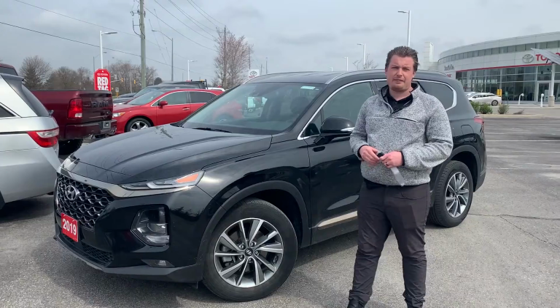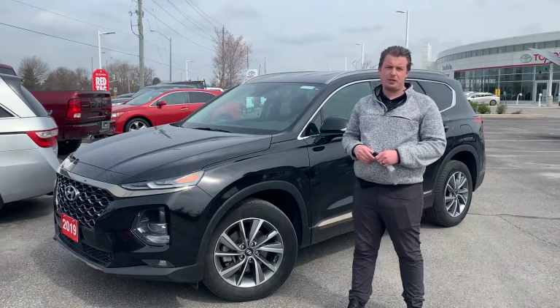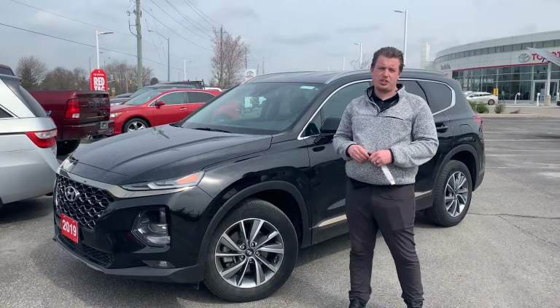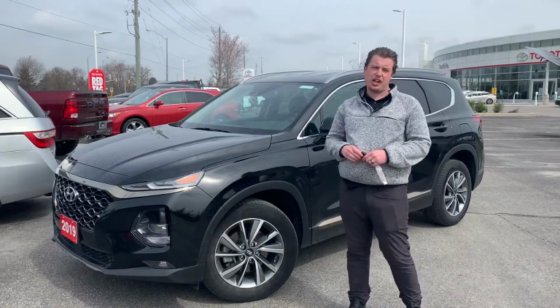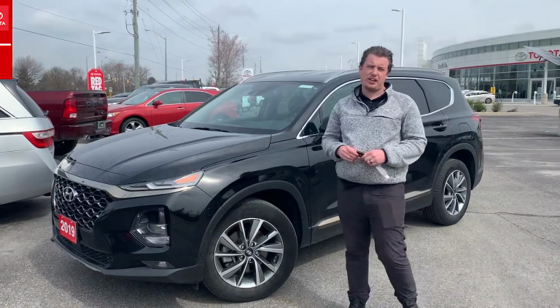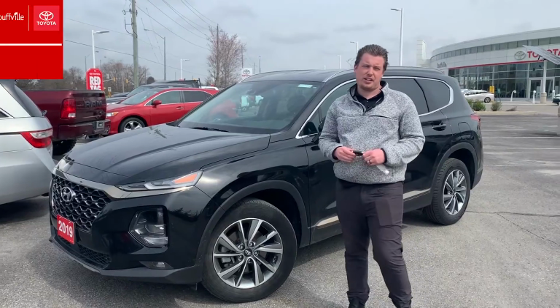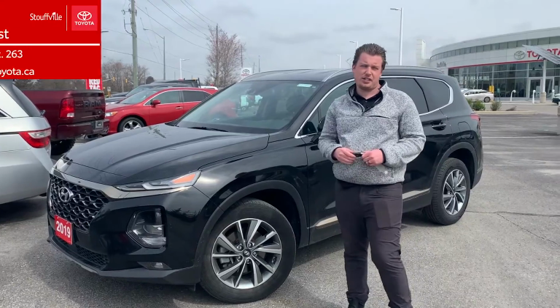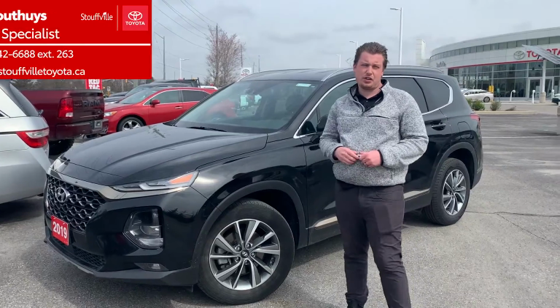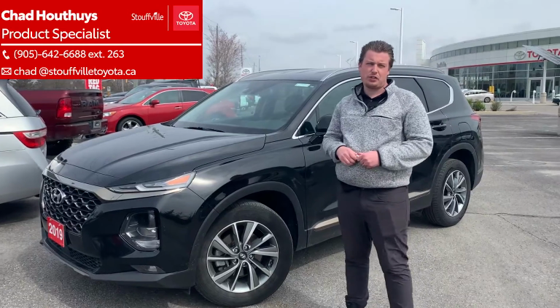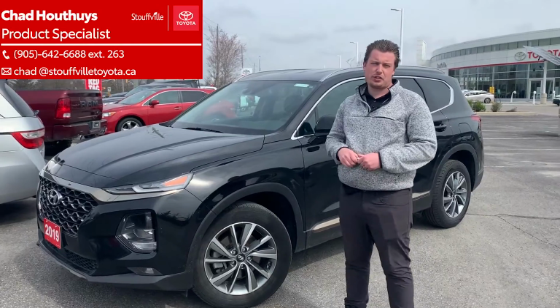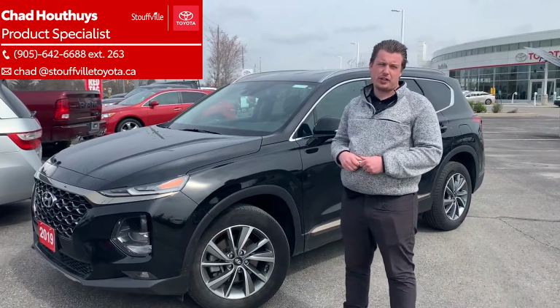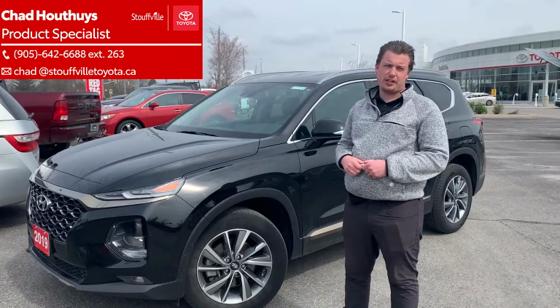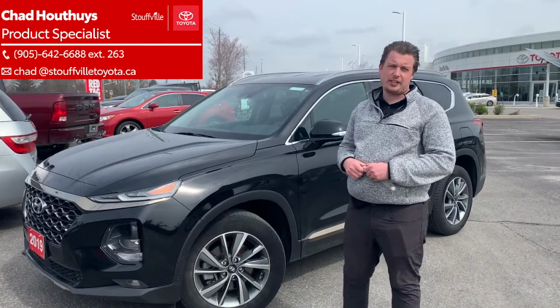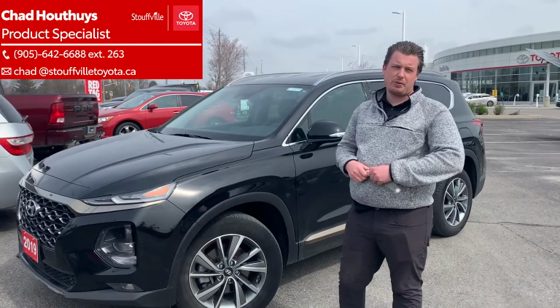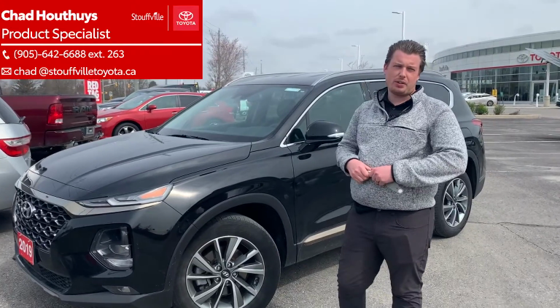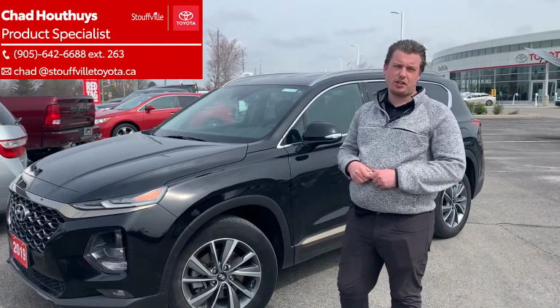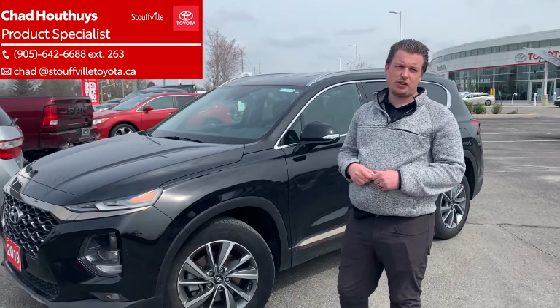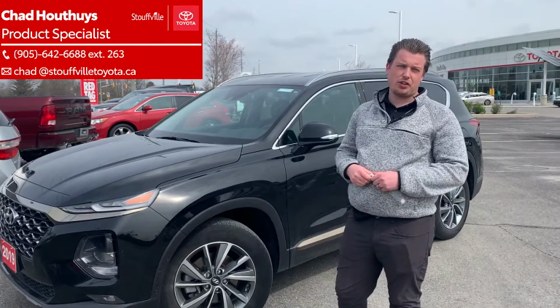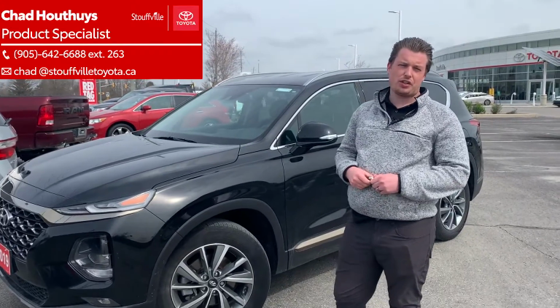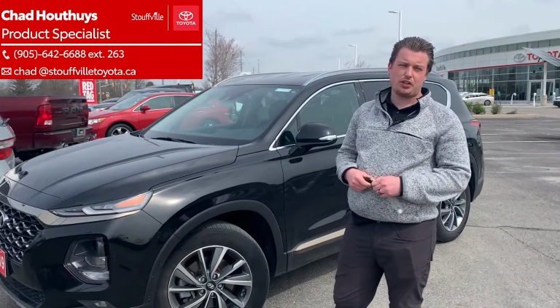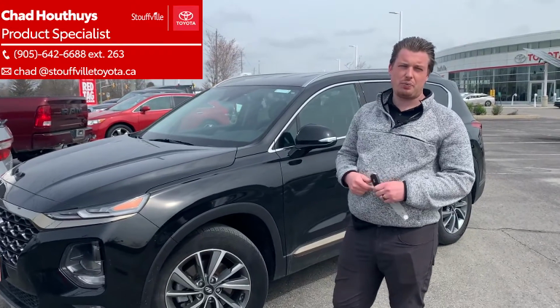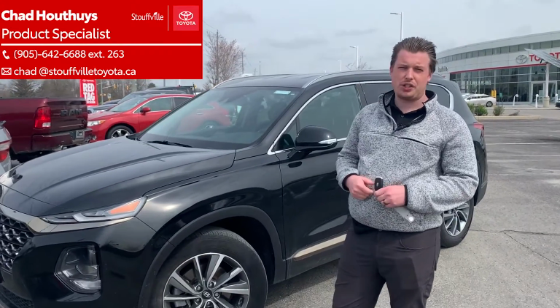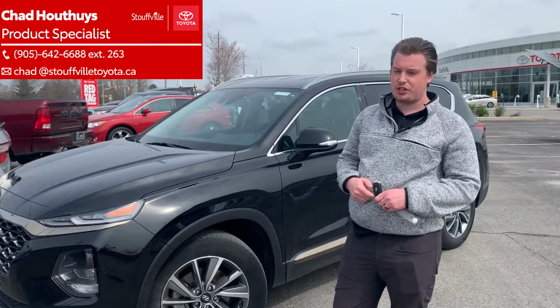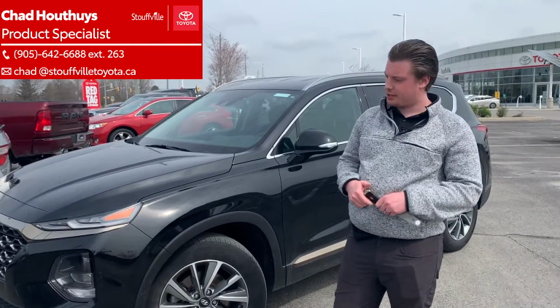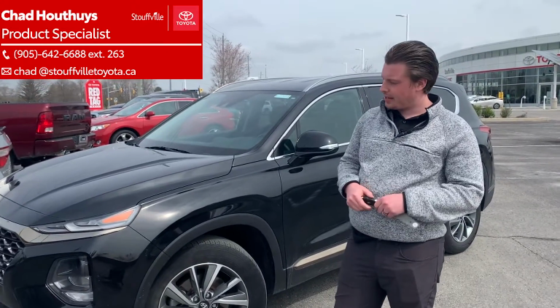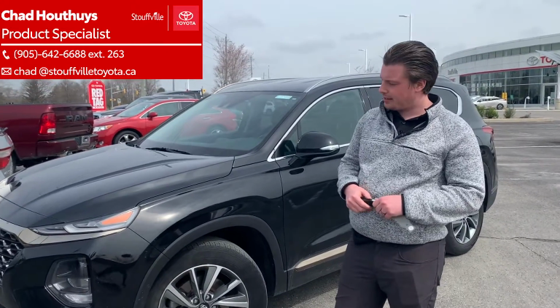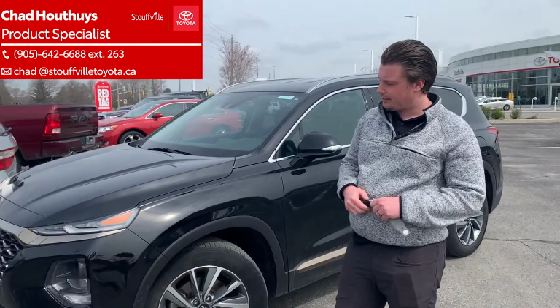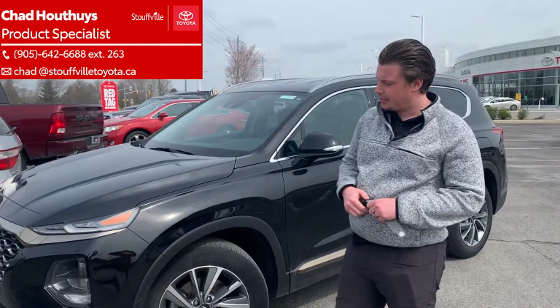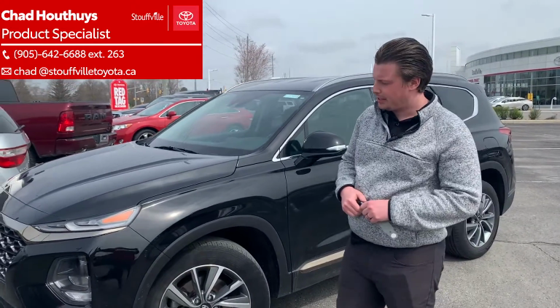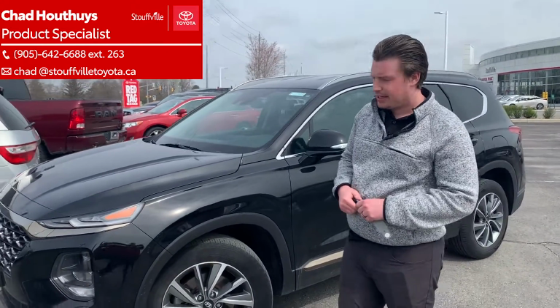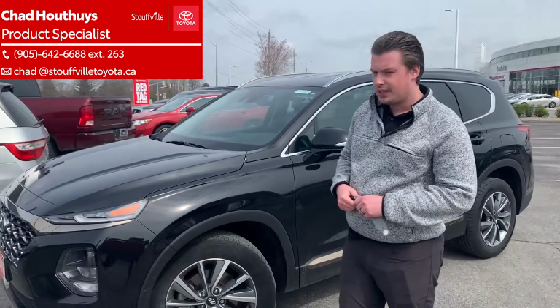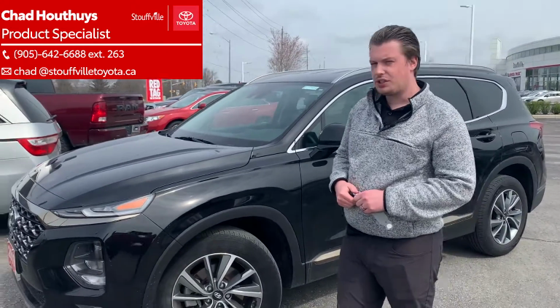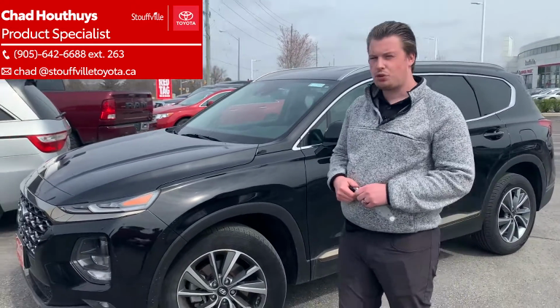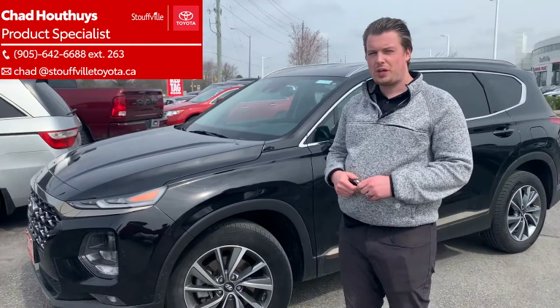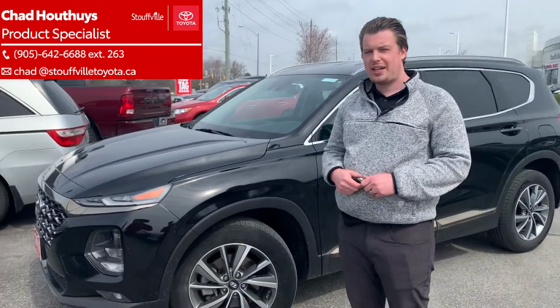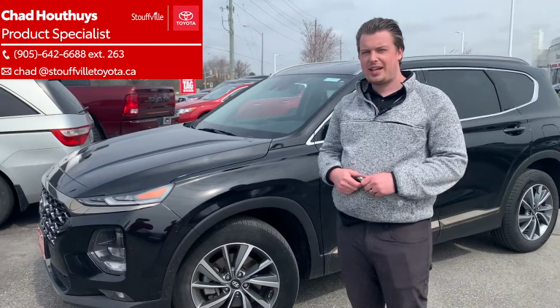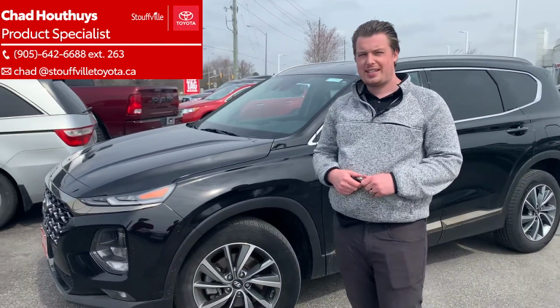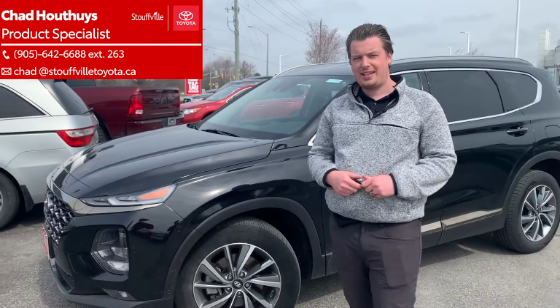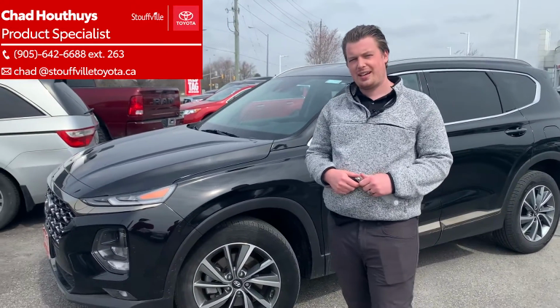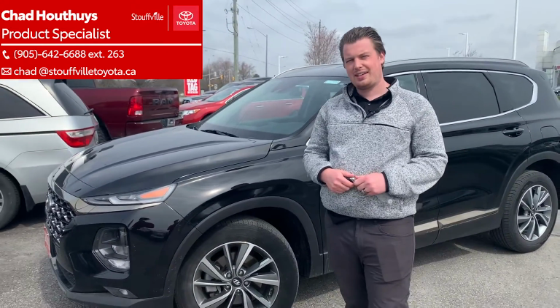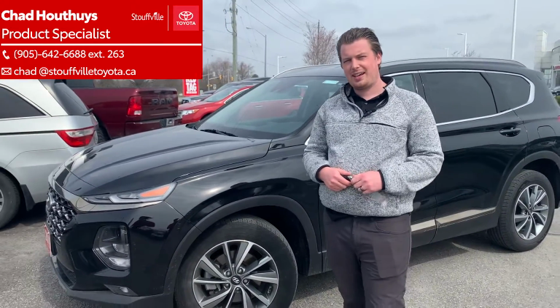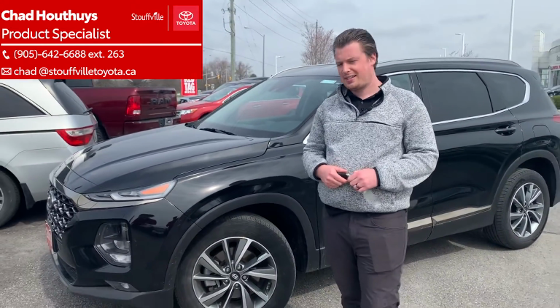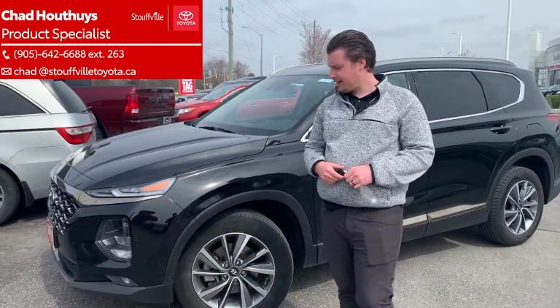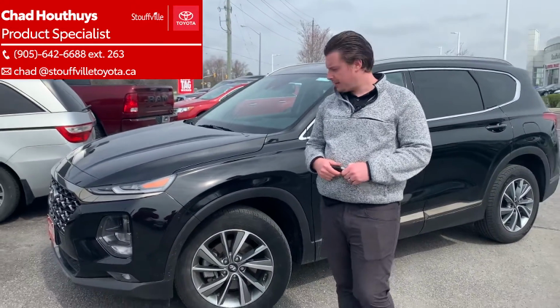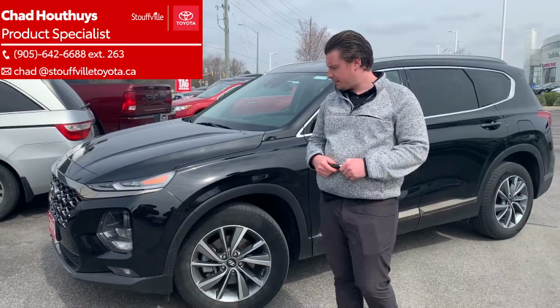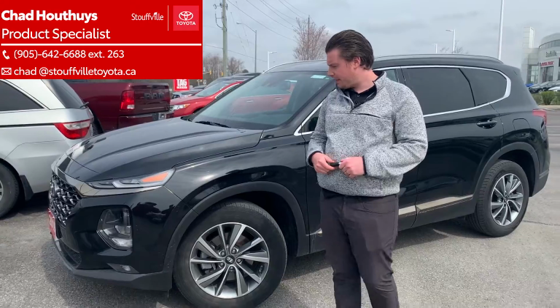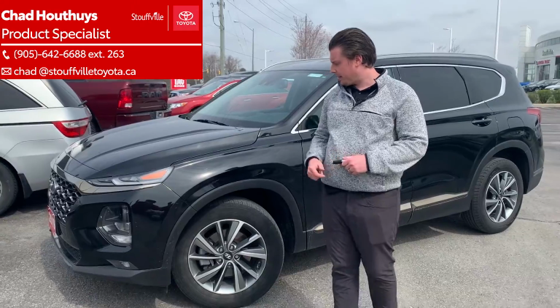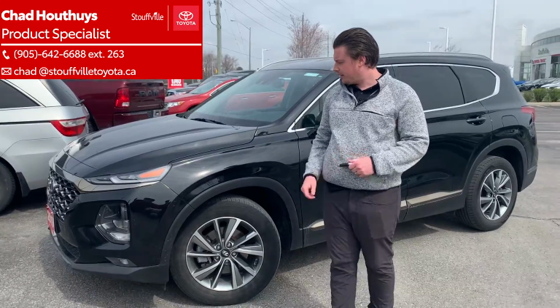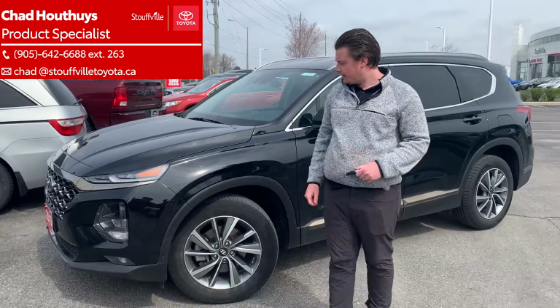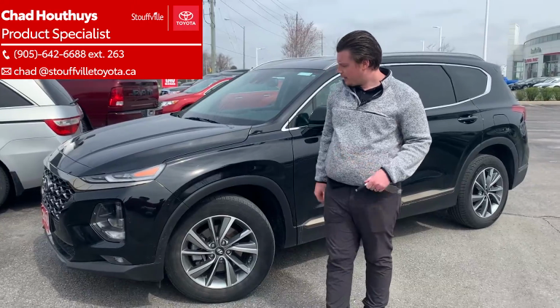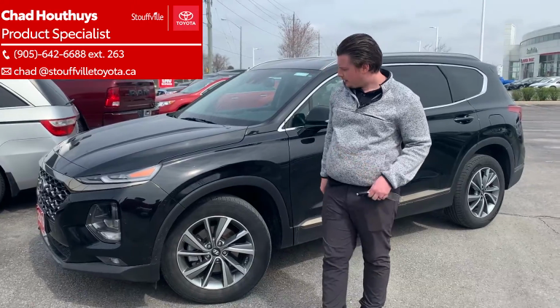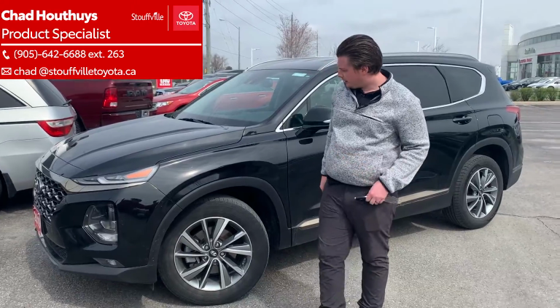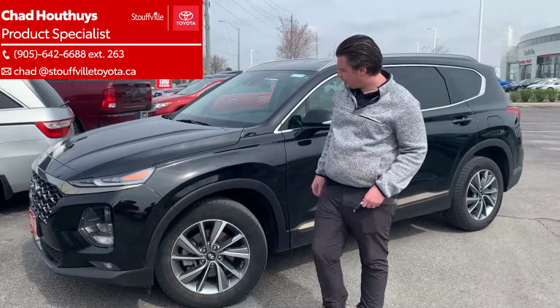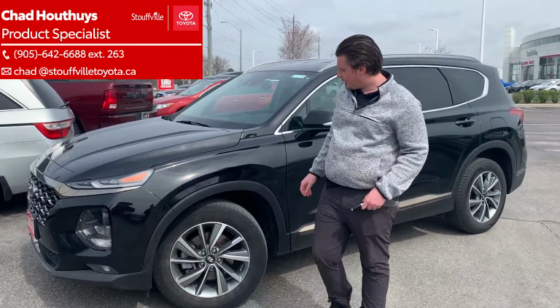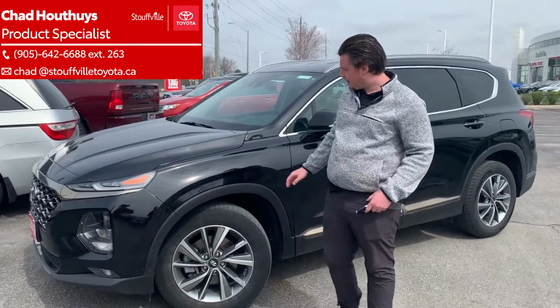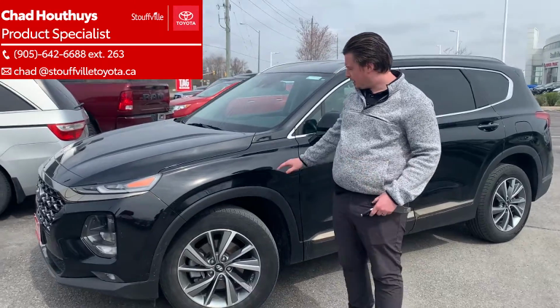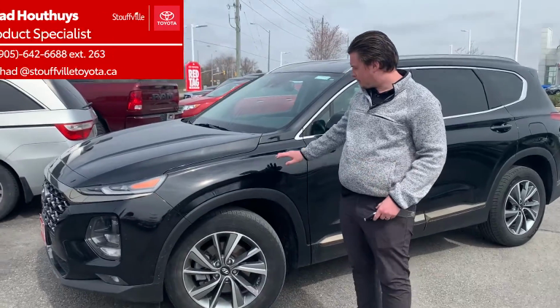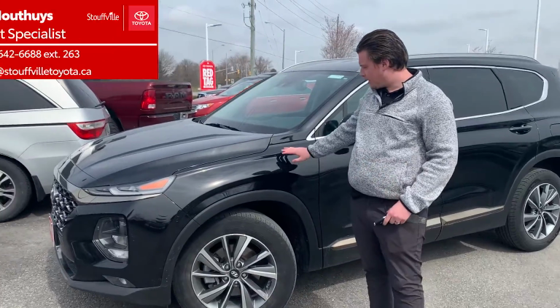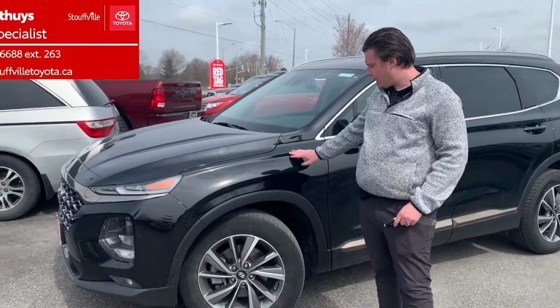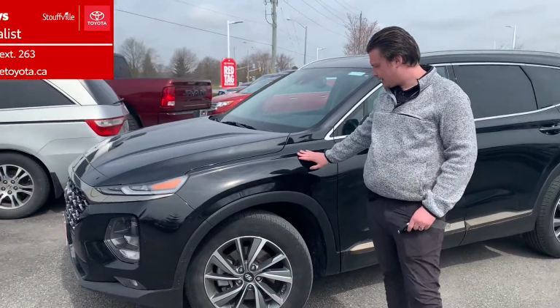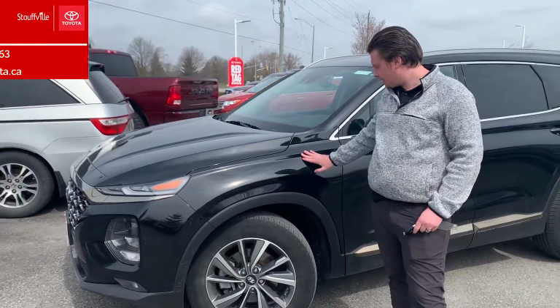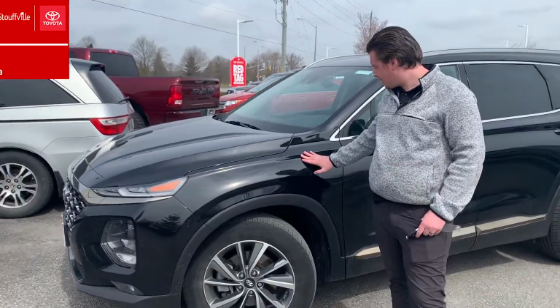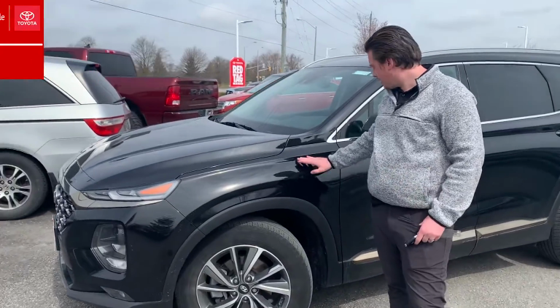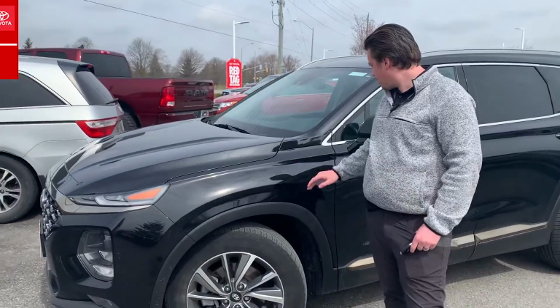Hey folks, Chad here at Stovo Toyota. Today I want to show you a trade we just had come in. It's a 2019 Hyundai Santa Fe. This Santa Fe has a black exterior,